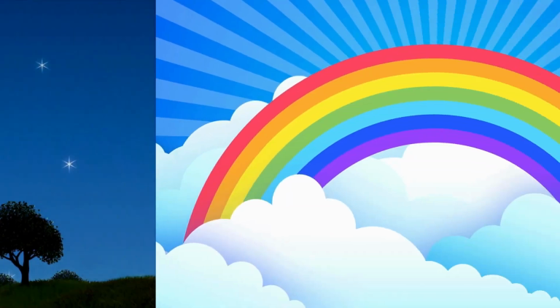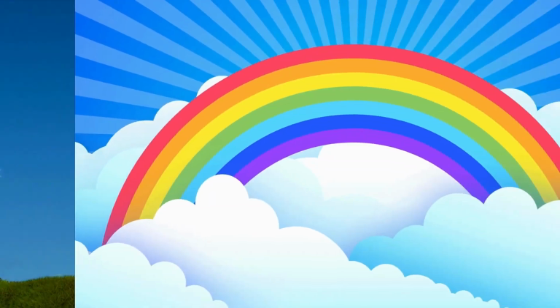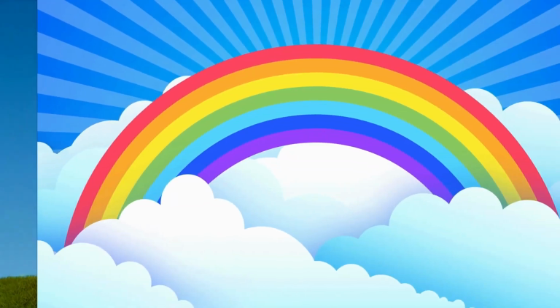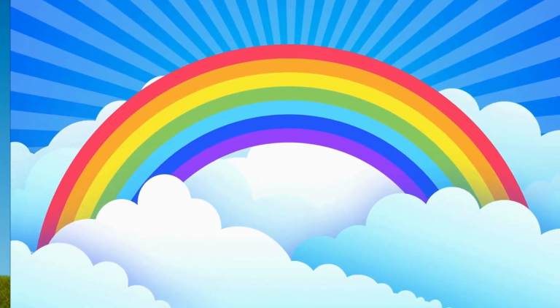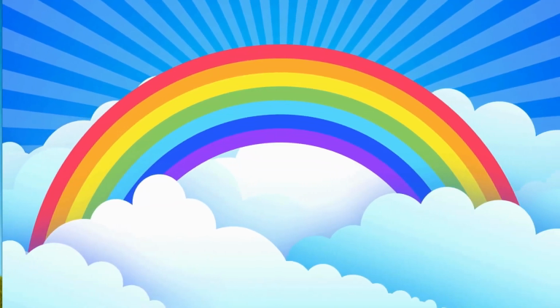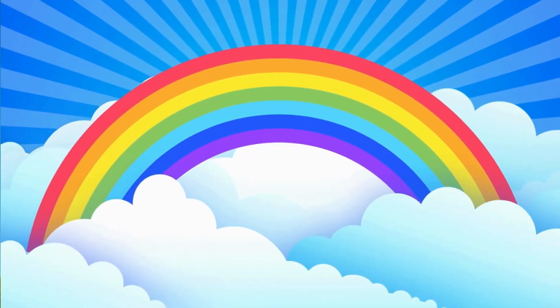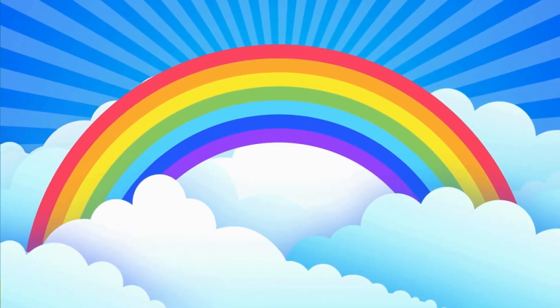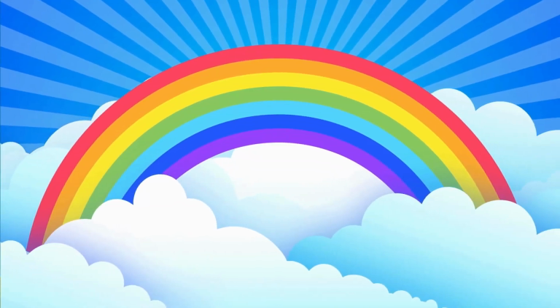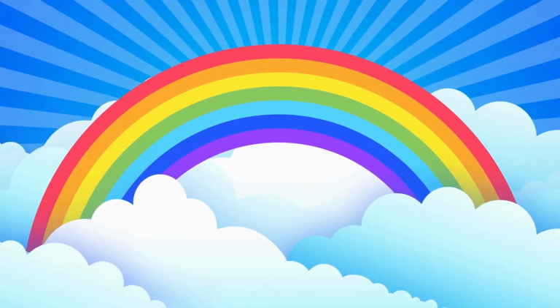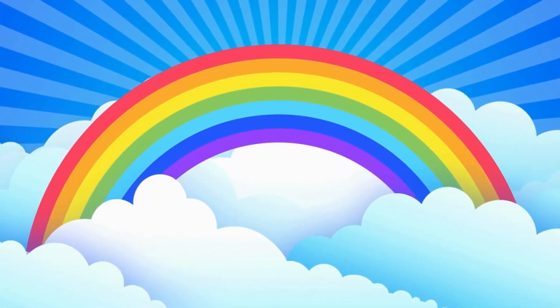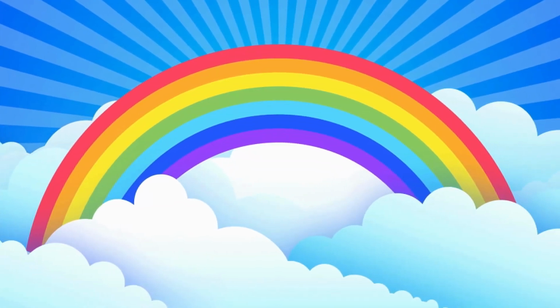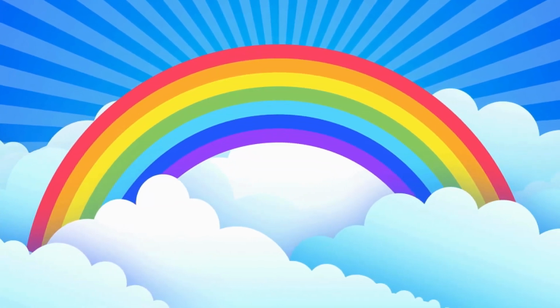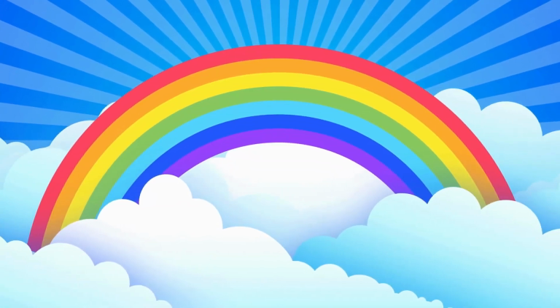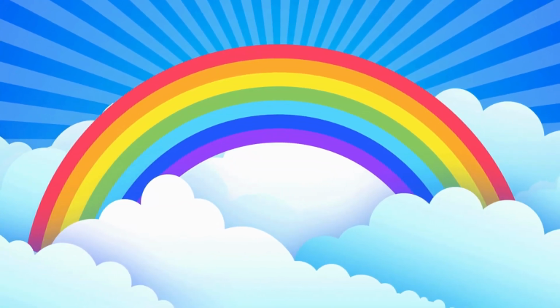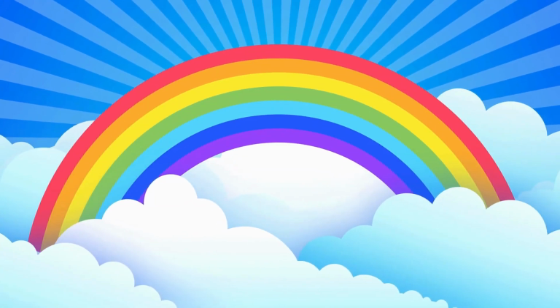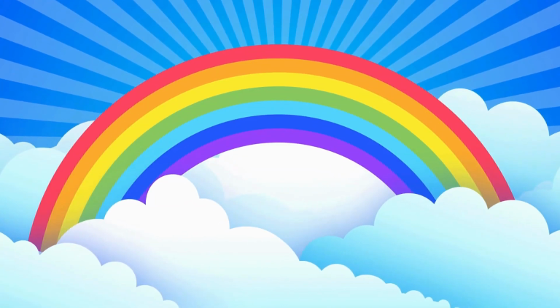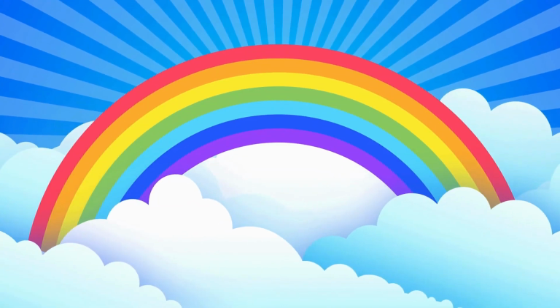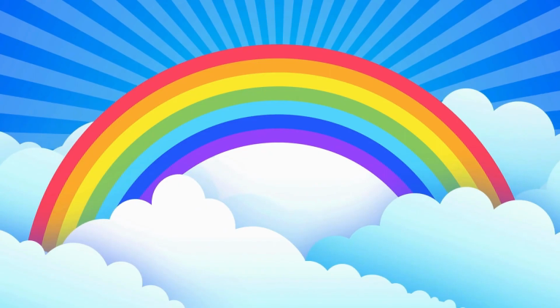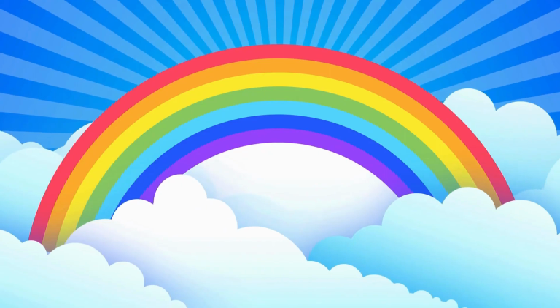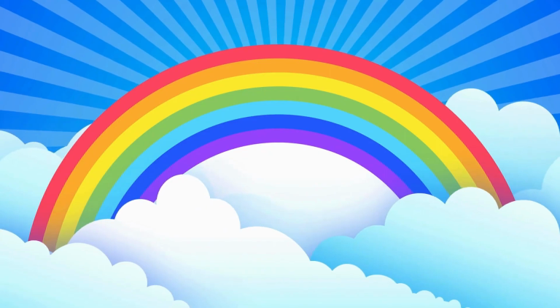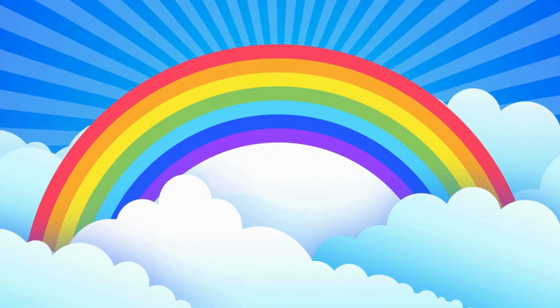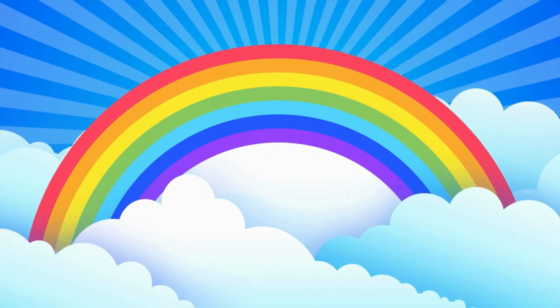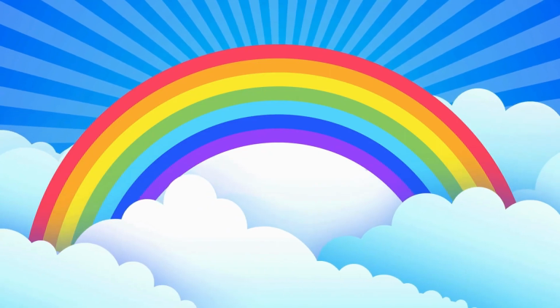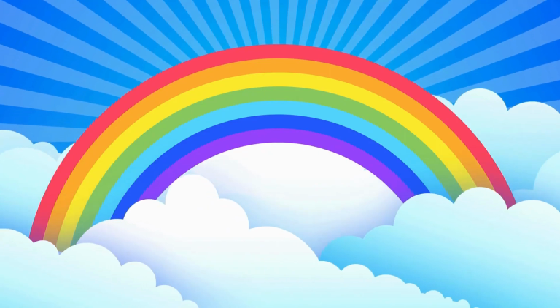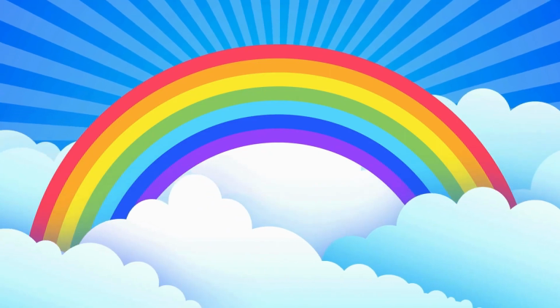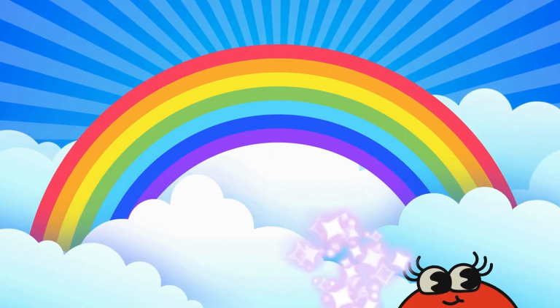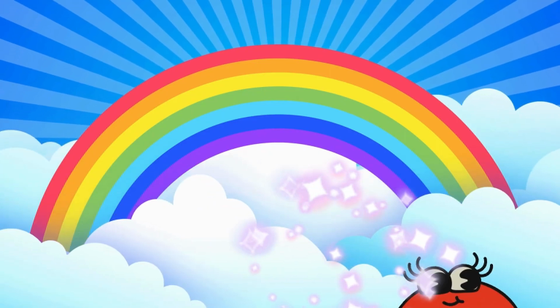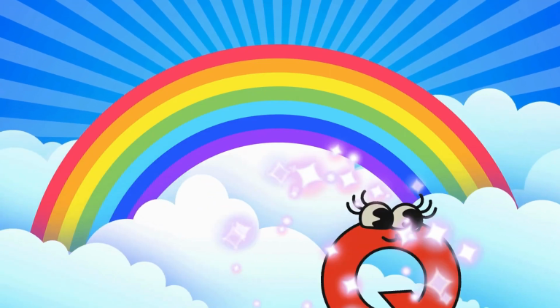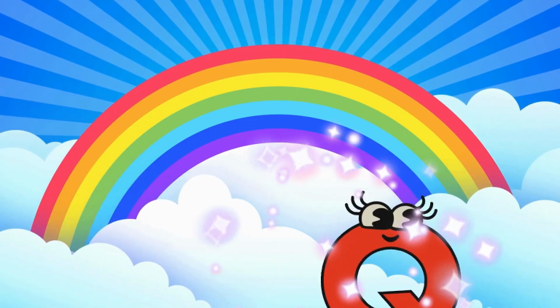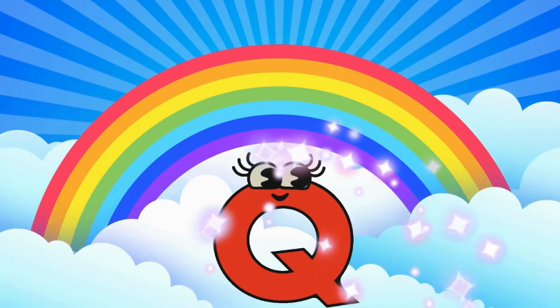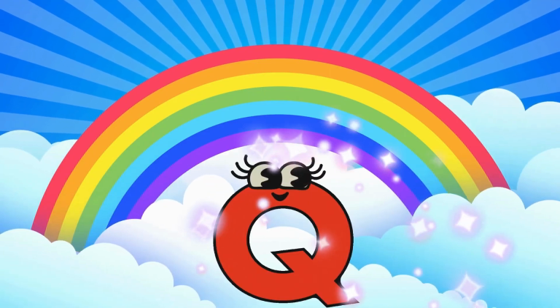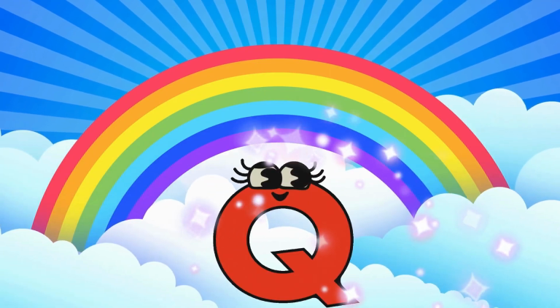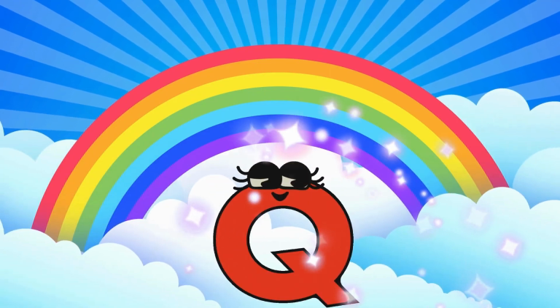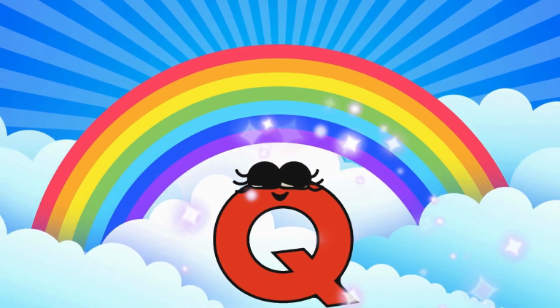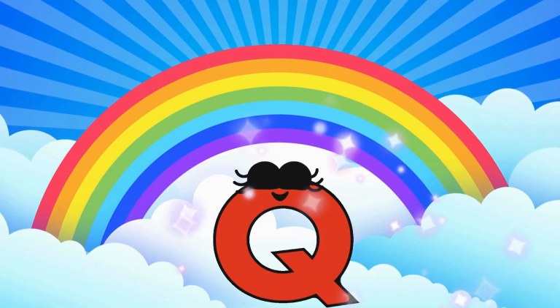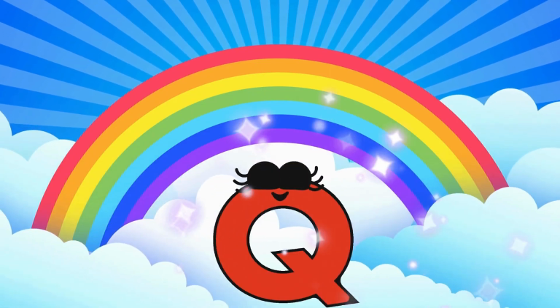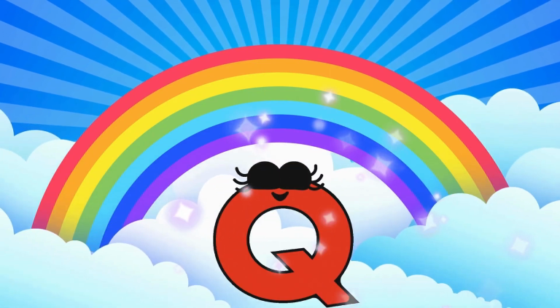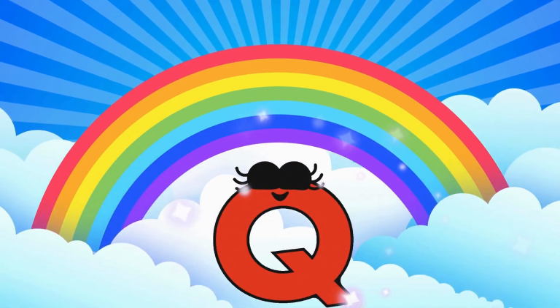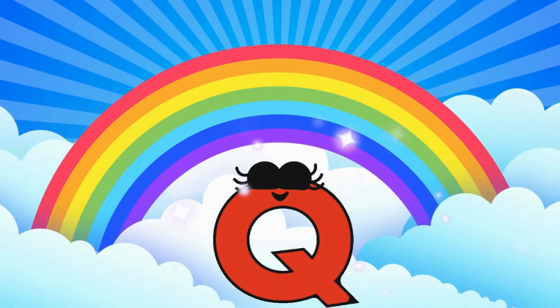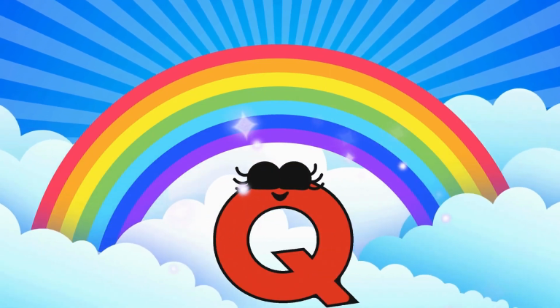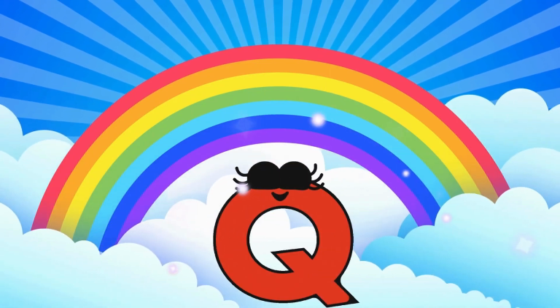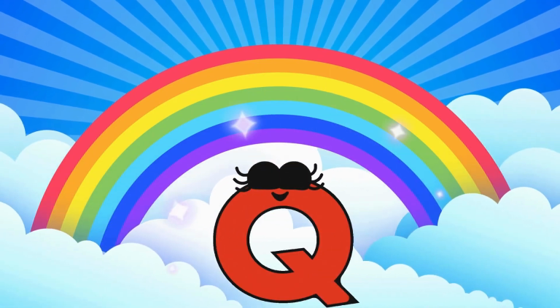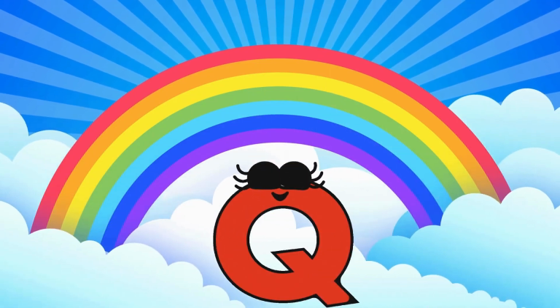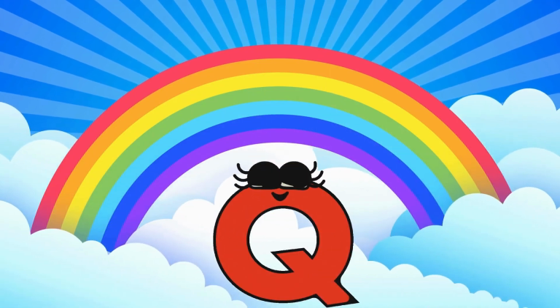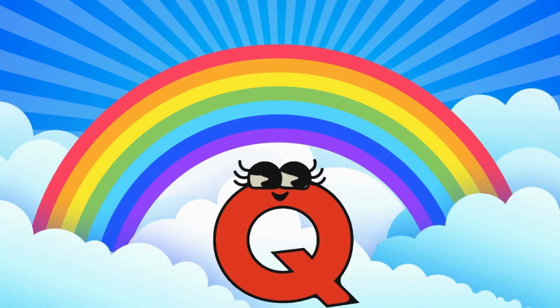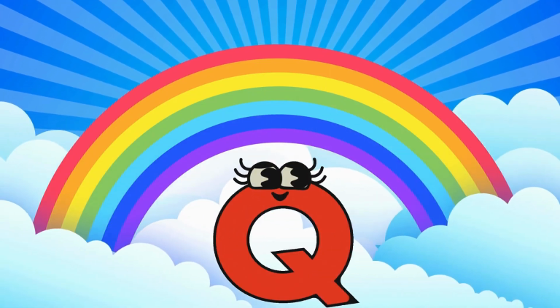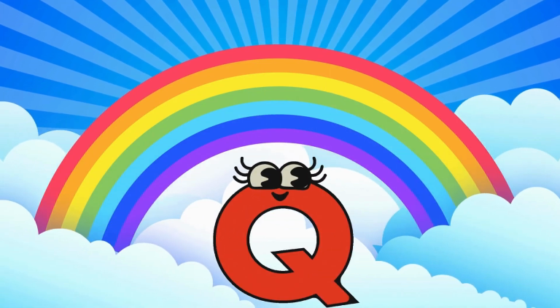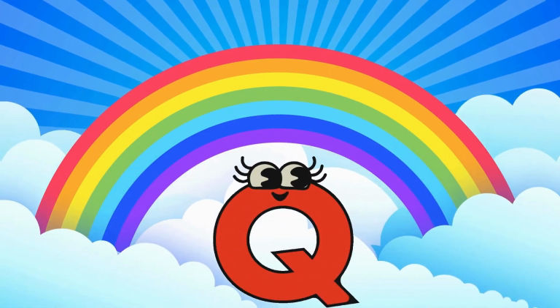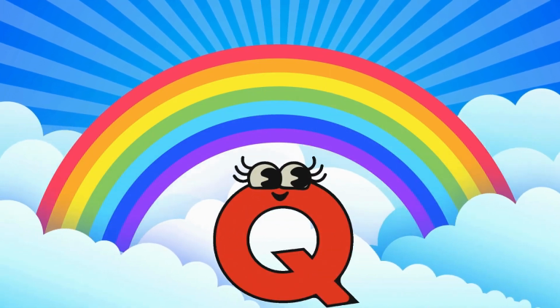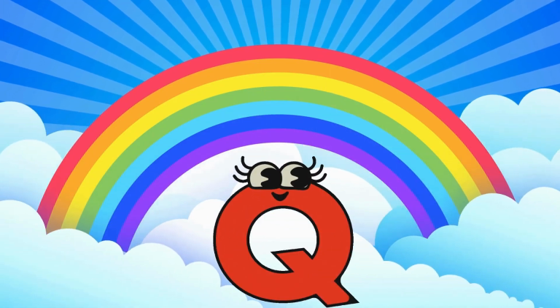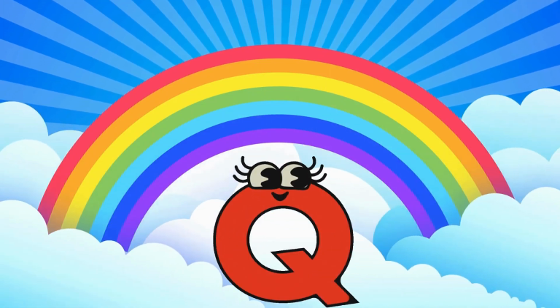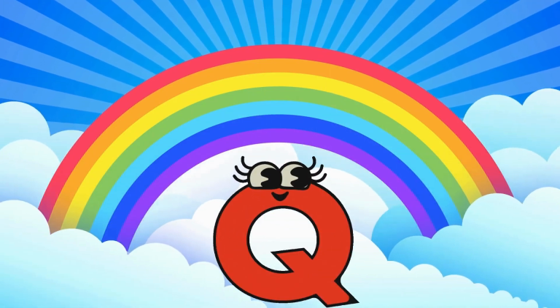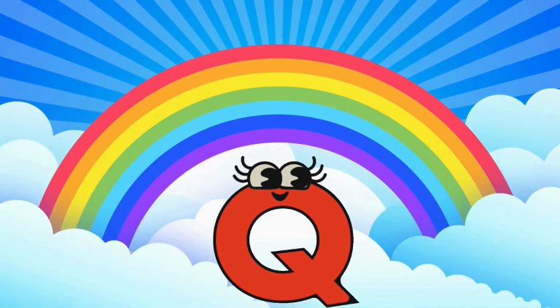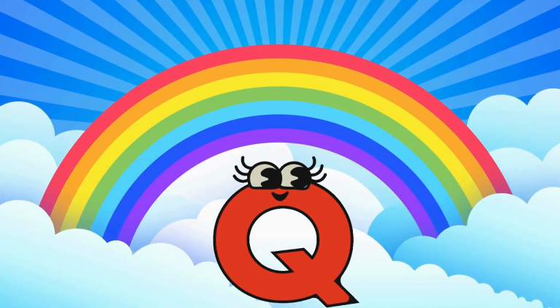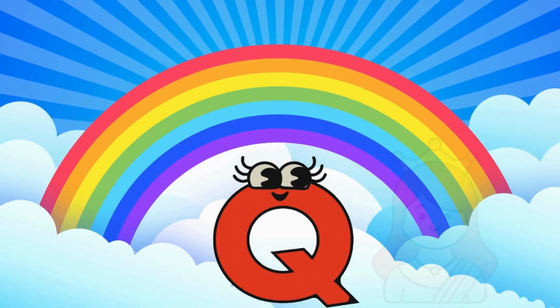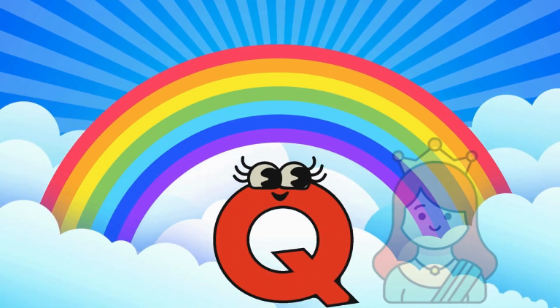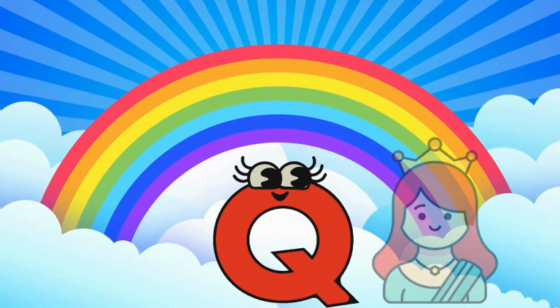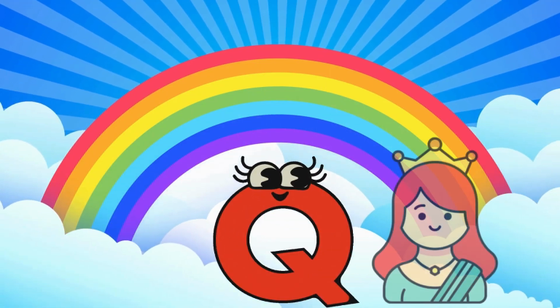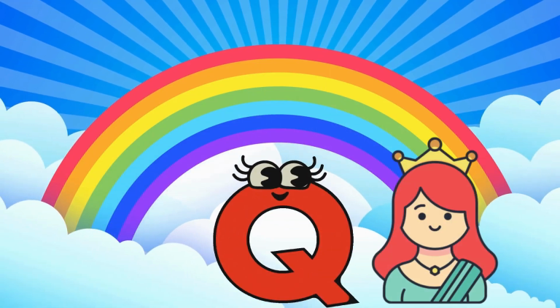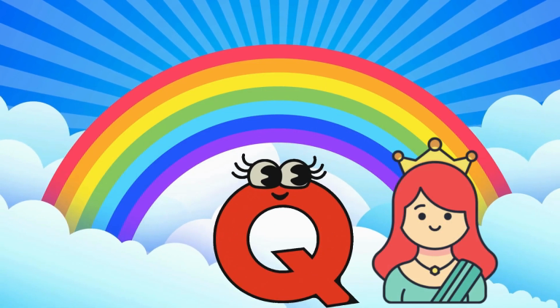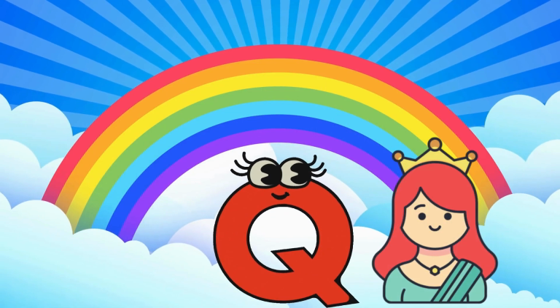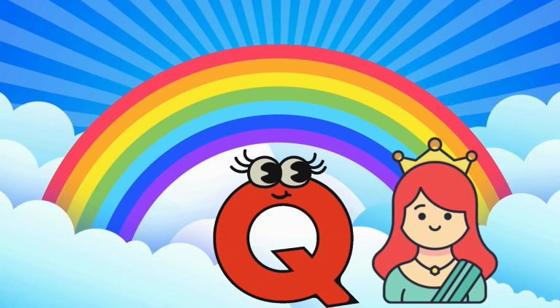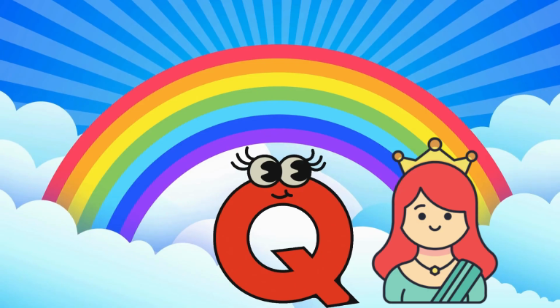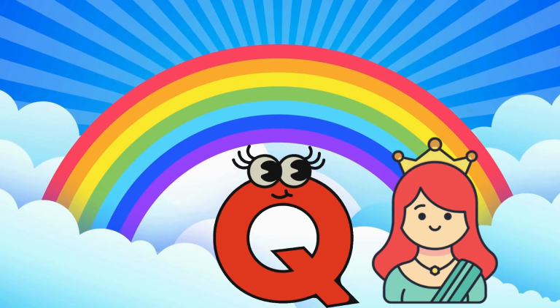Wow! Beautiful rainbow! But where is our letter? Here is our letter Q! Q is for Queen!